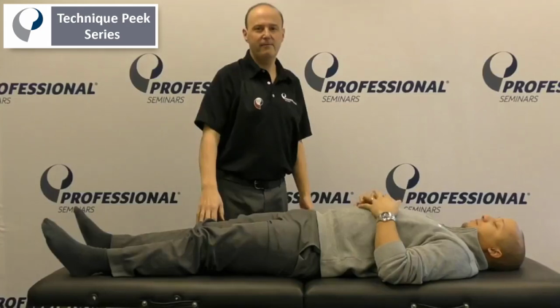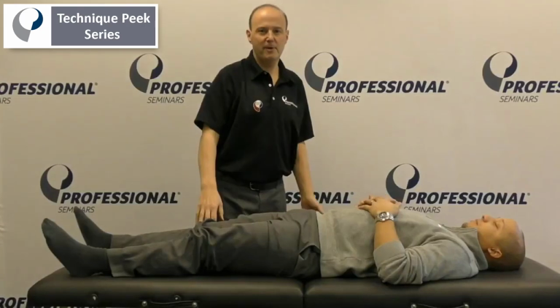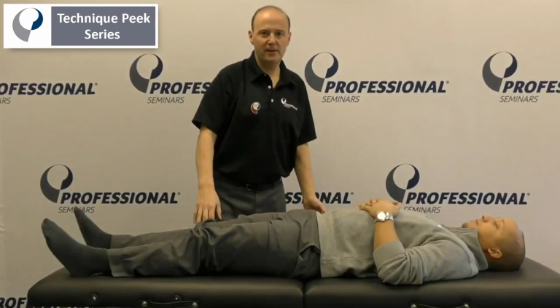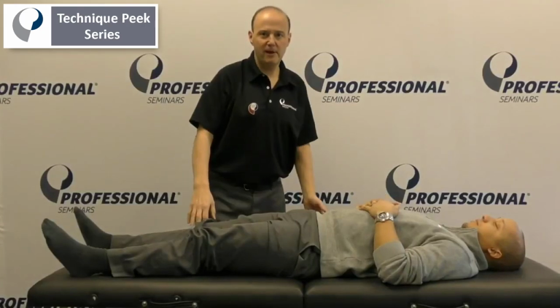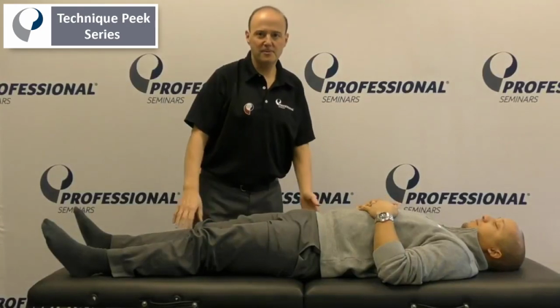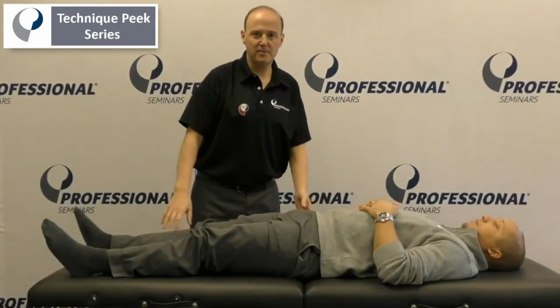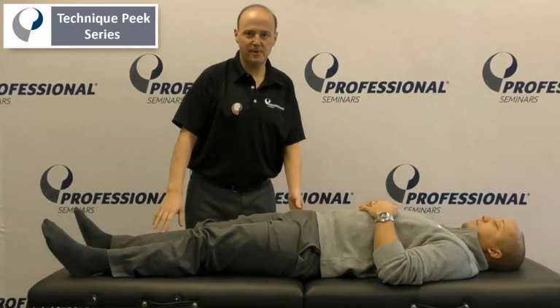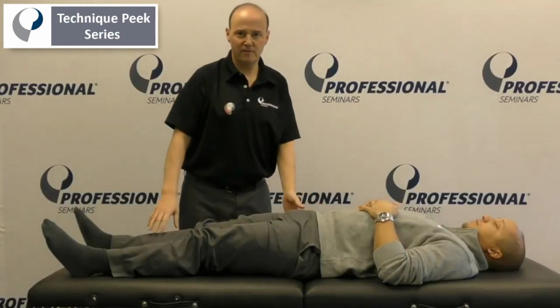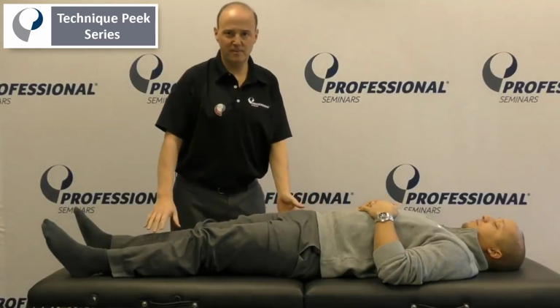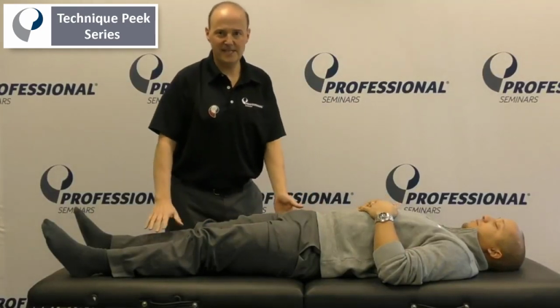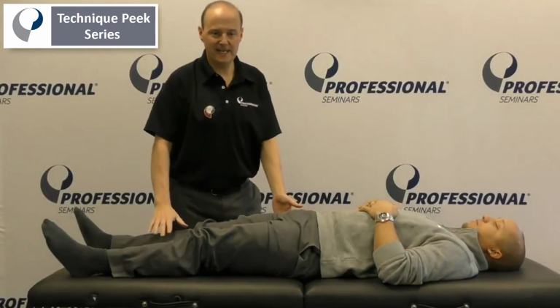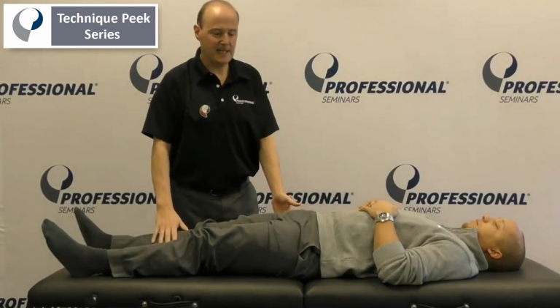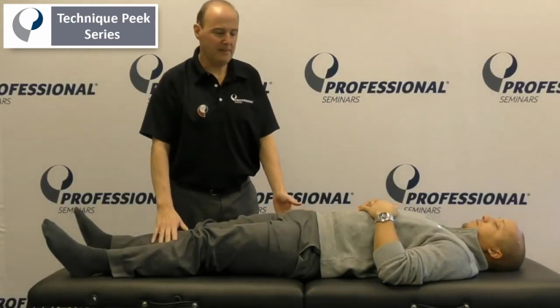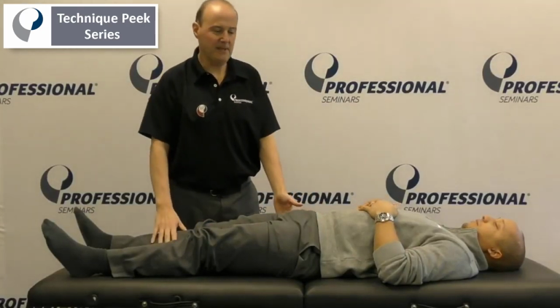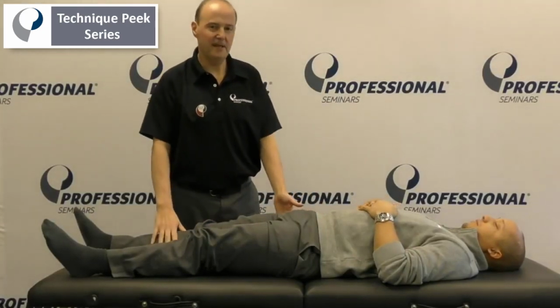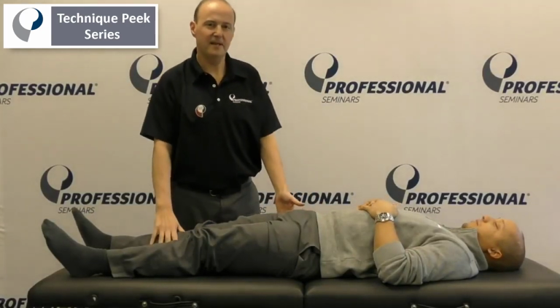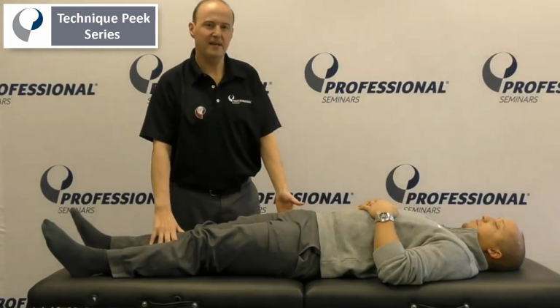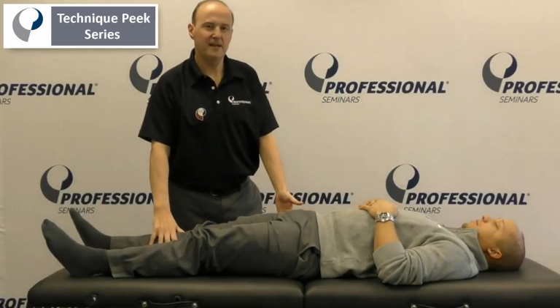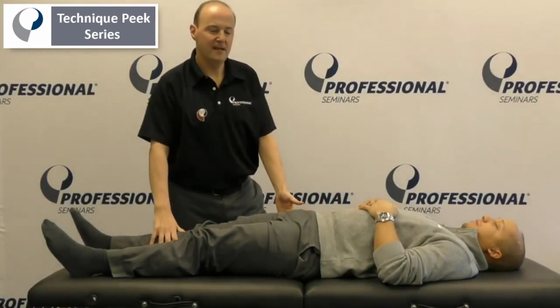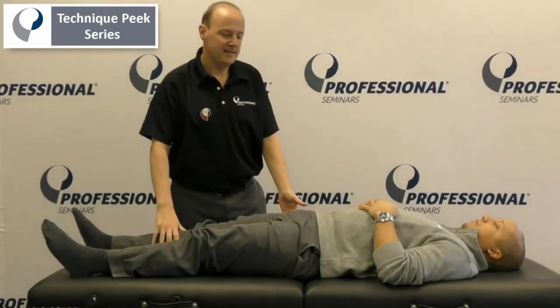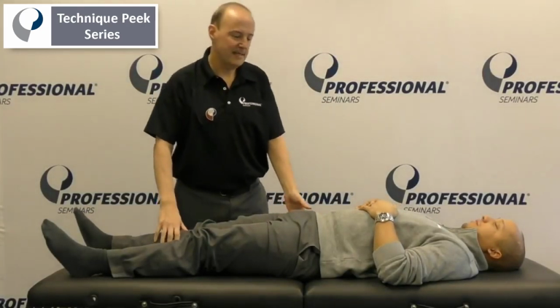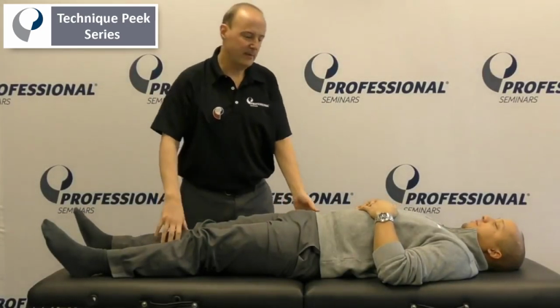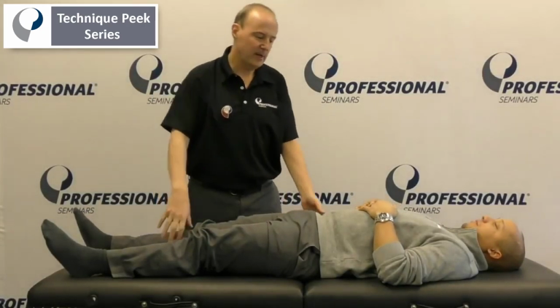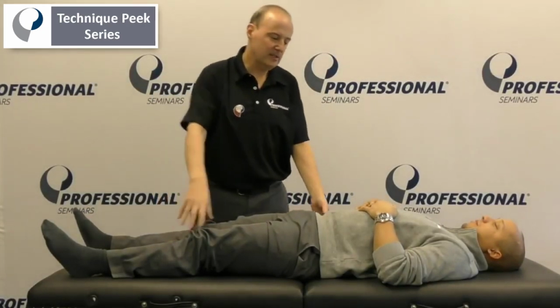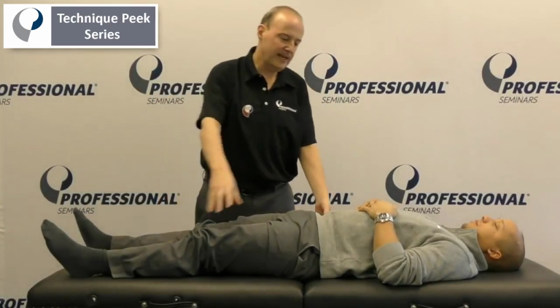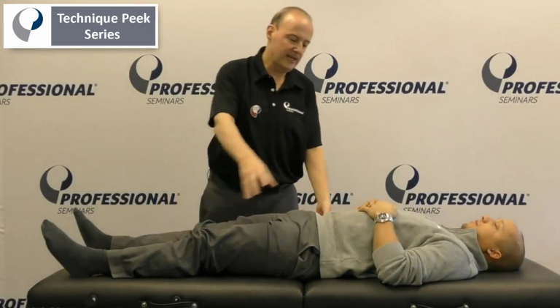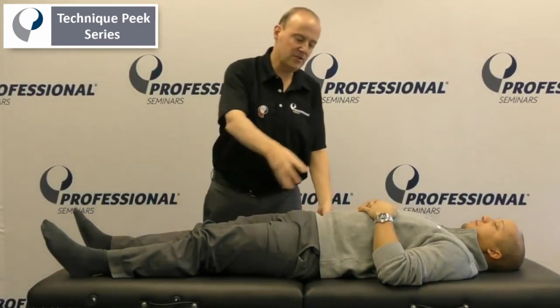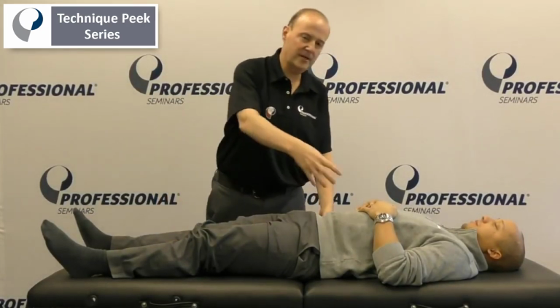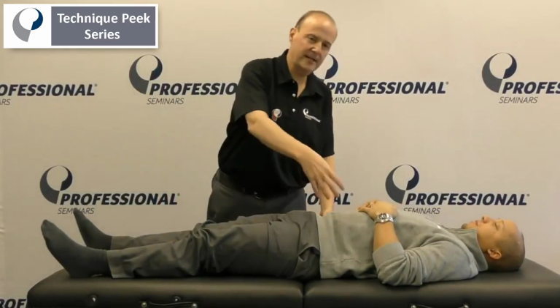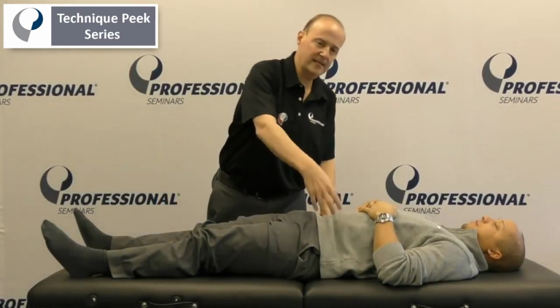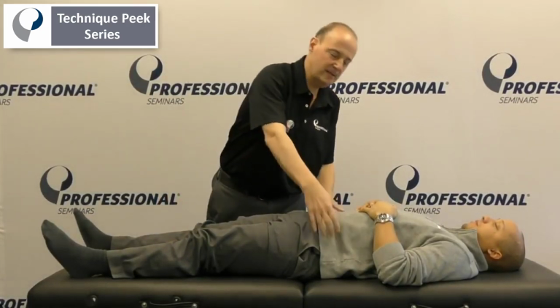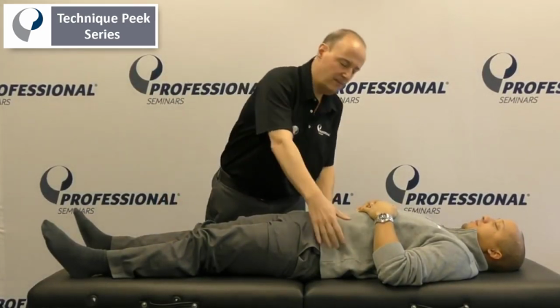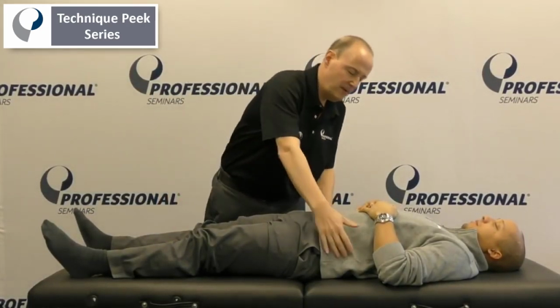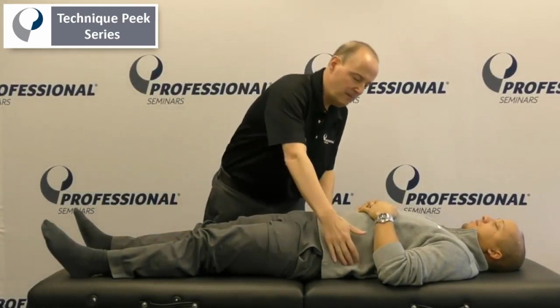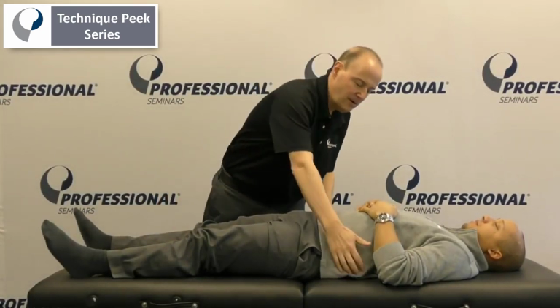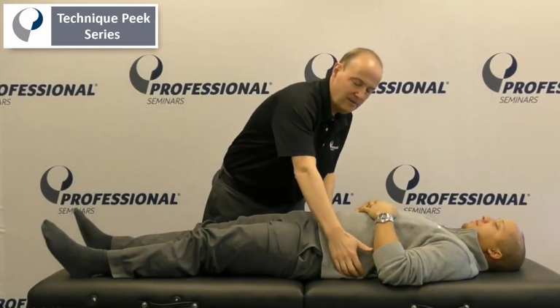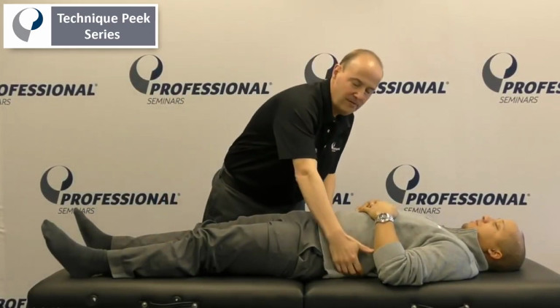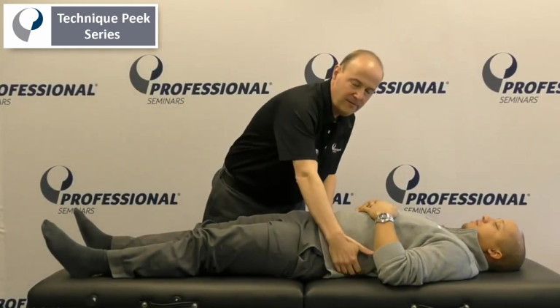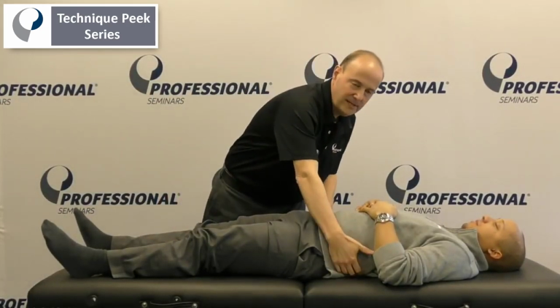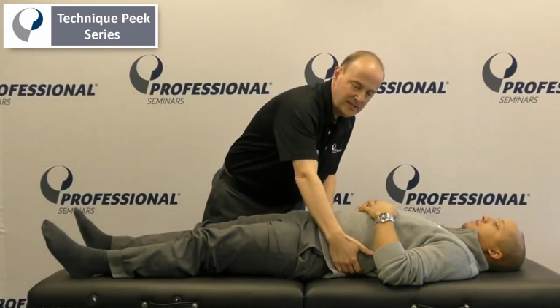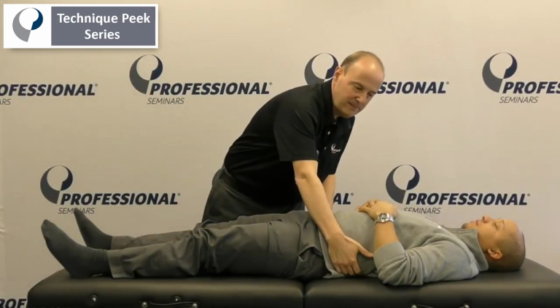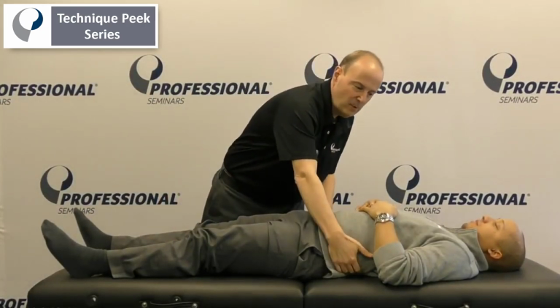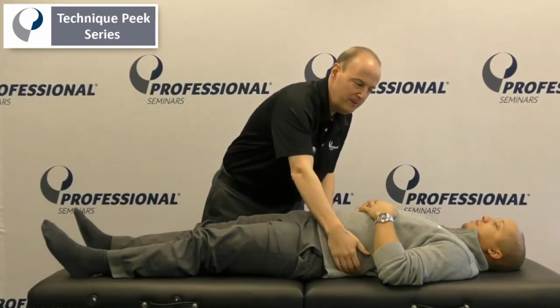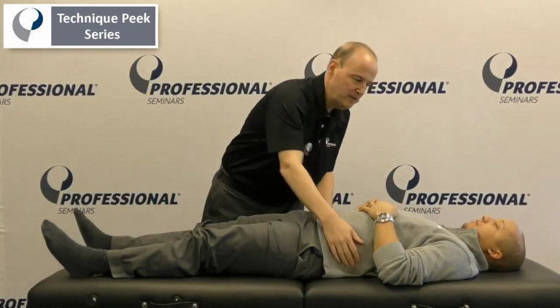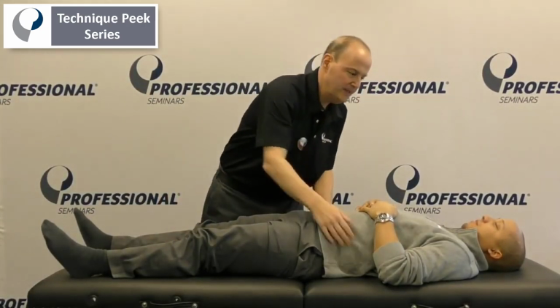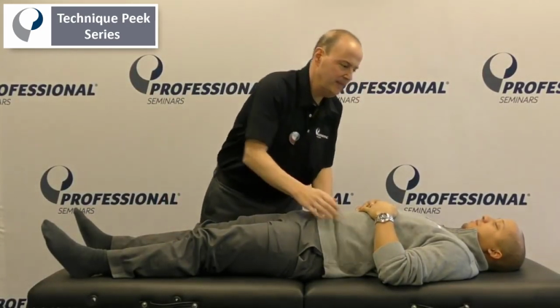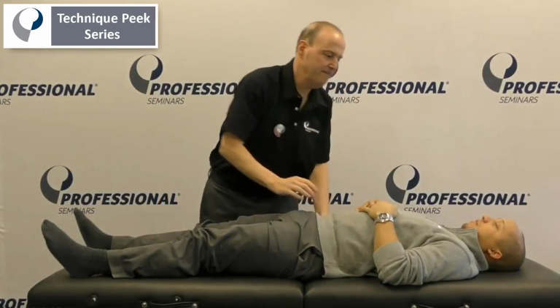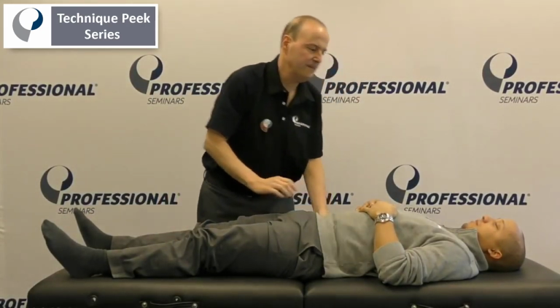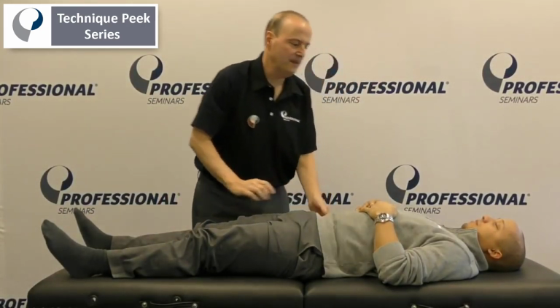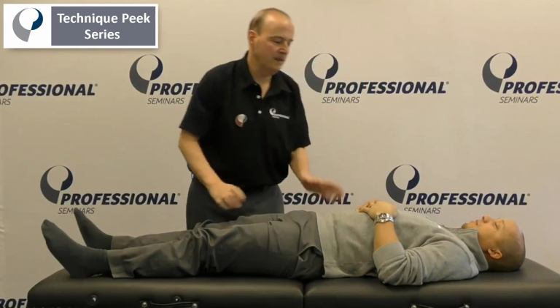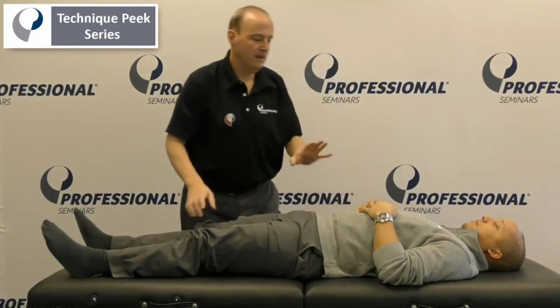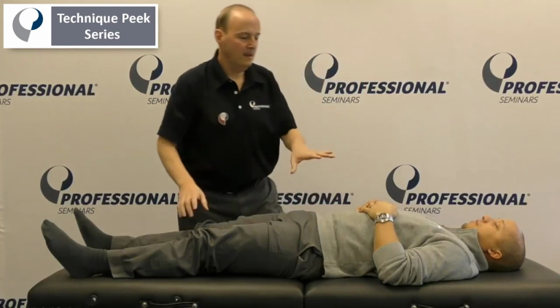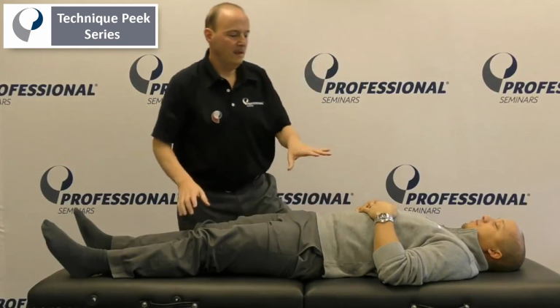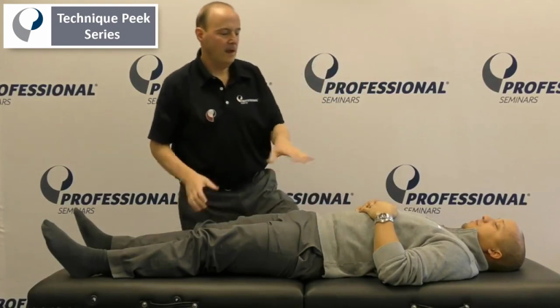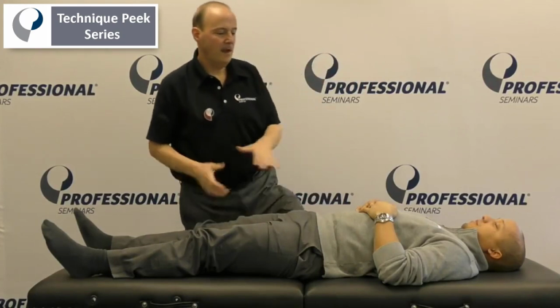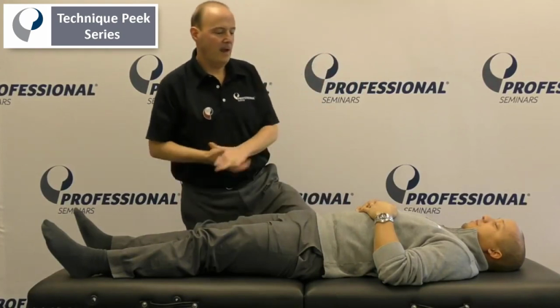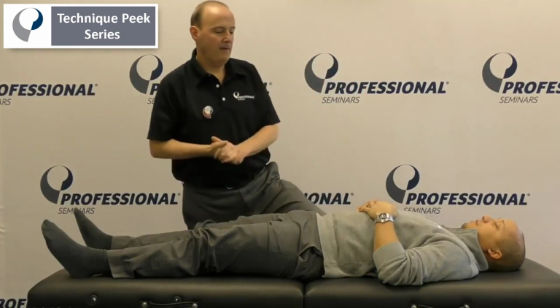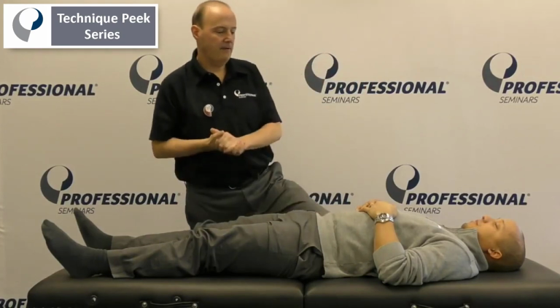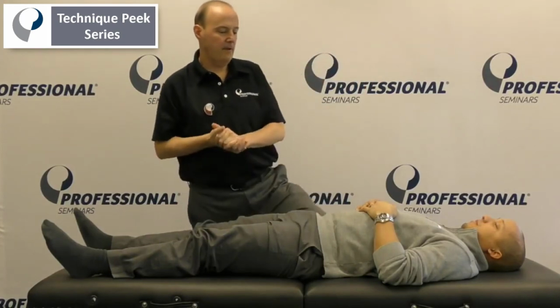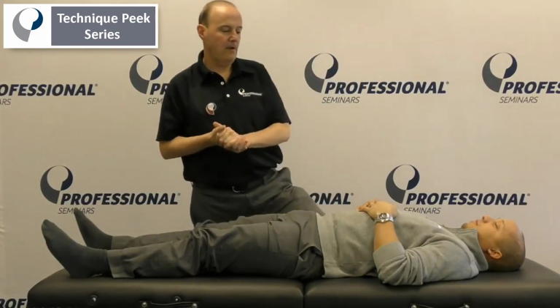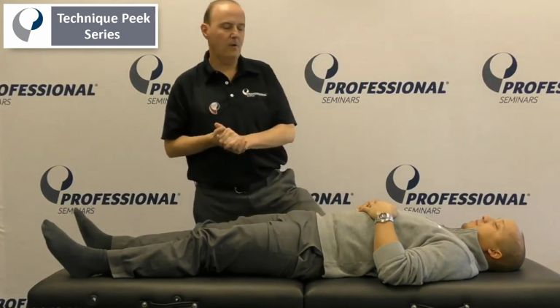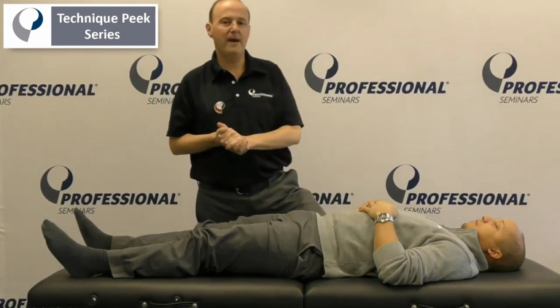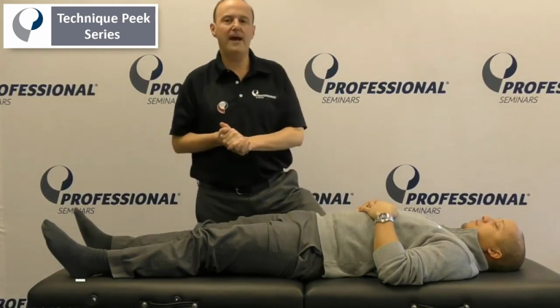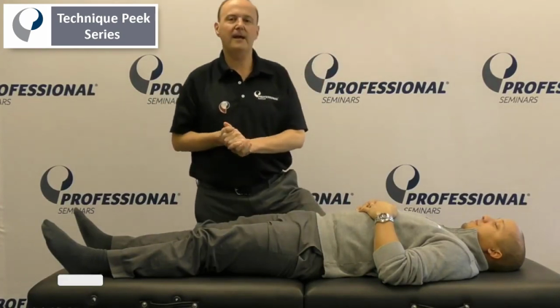Hi everybody, Rob Shapiro from Technique Peak. Today we're going to look at trying to get some lumbar flexion mobility for the lower back.